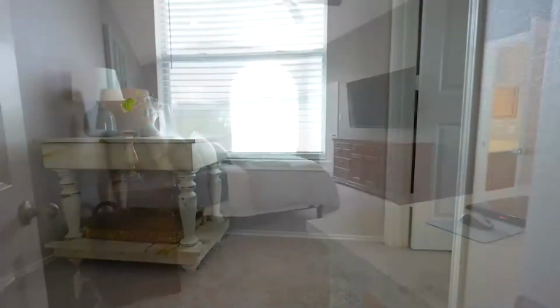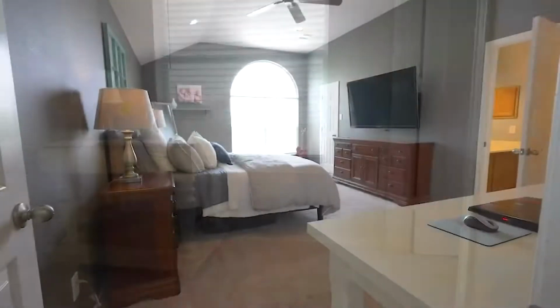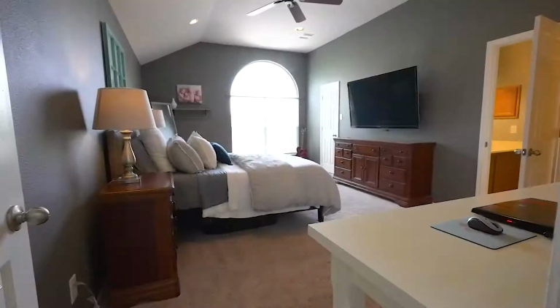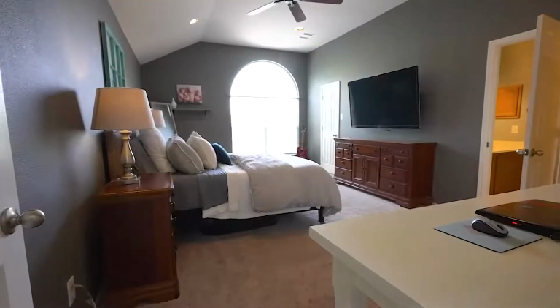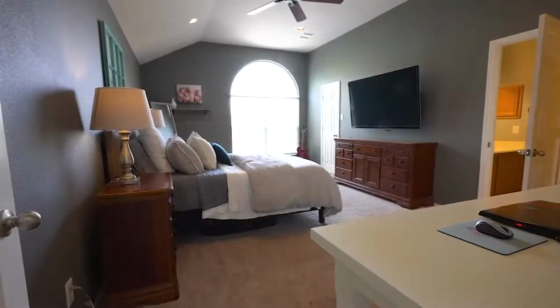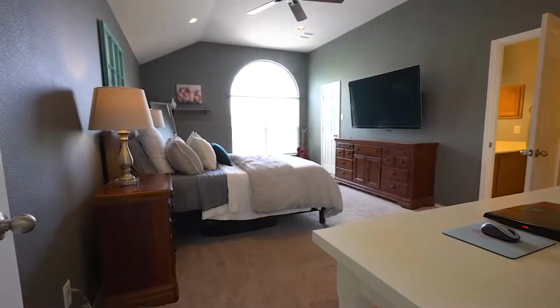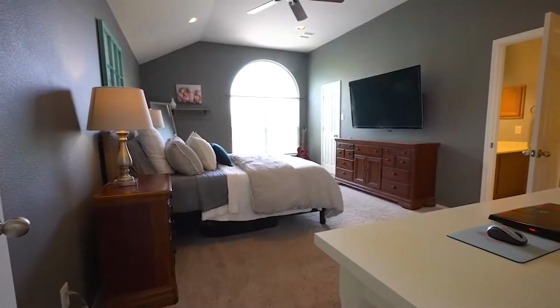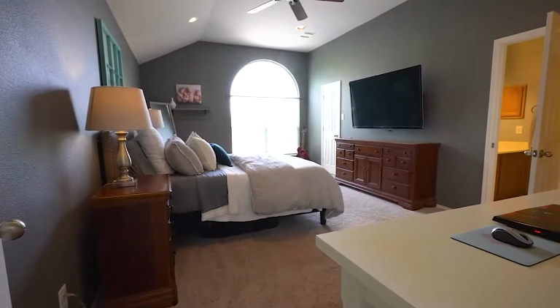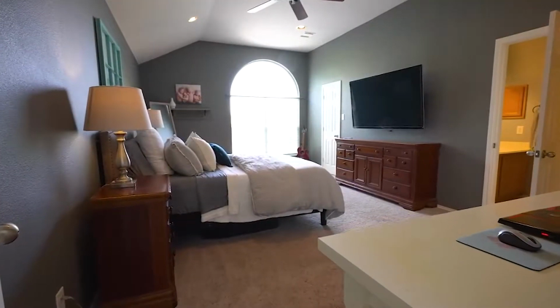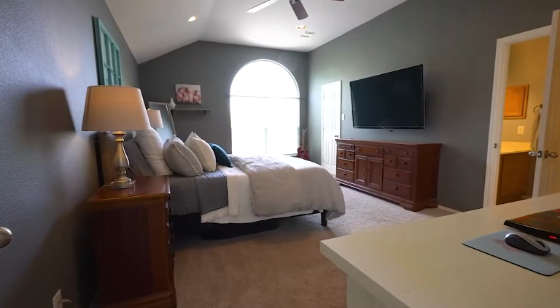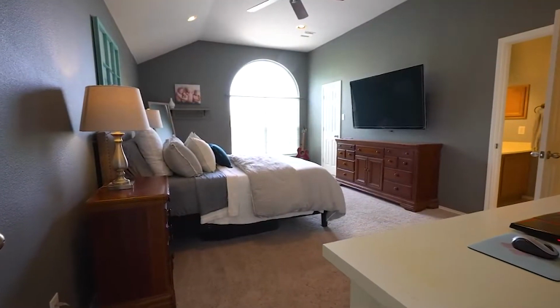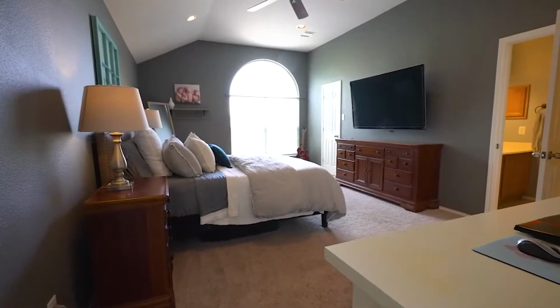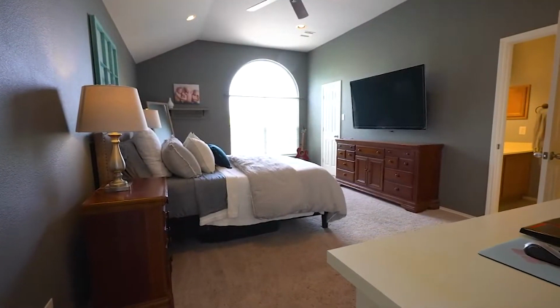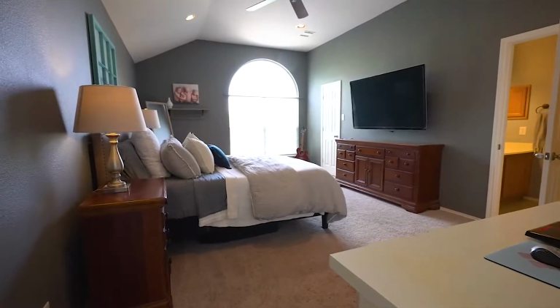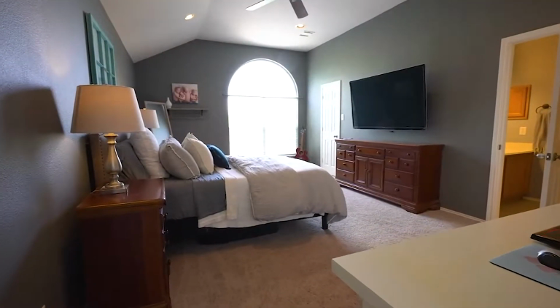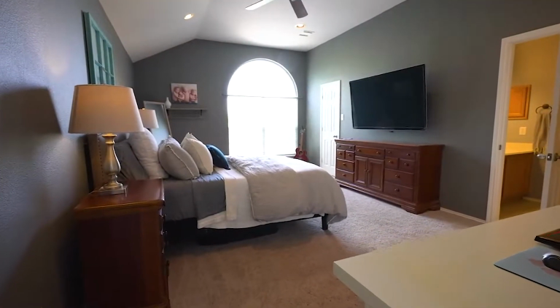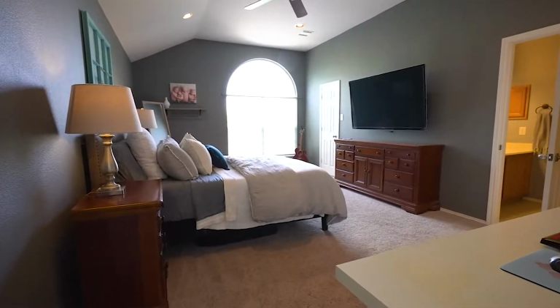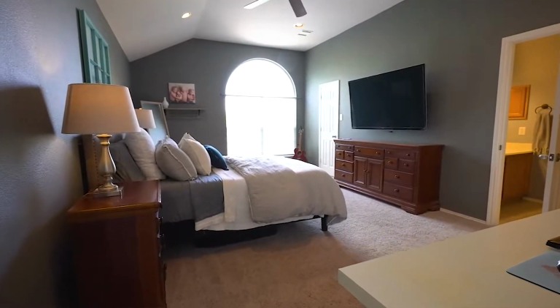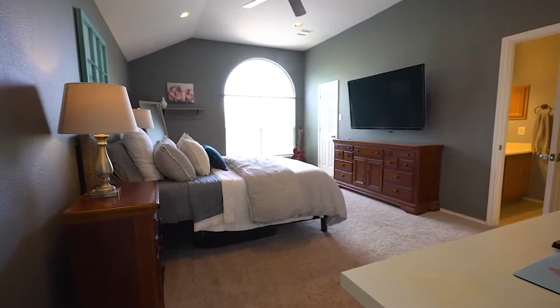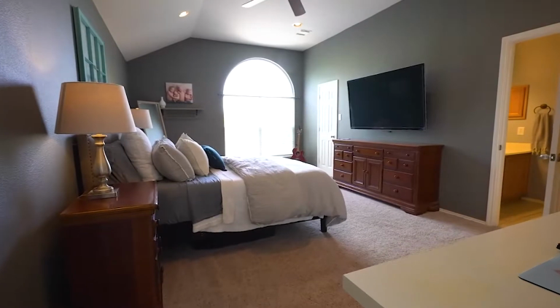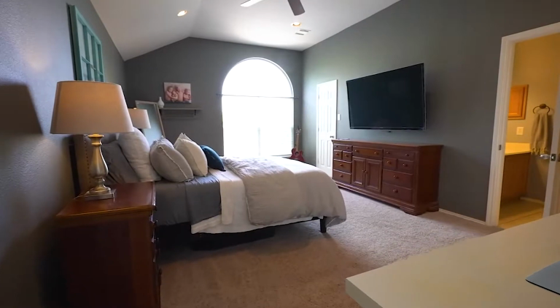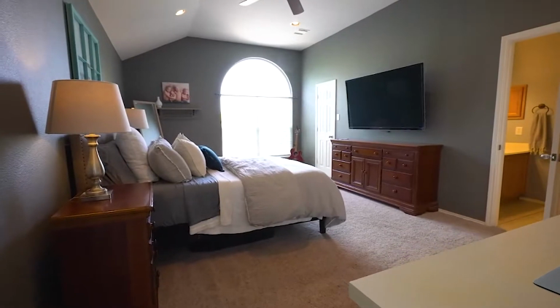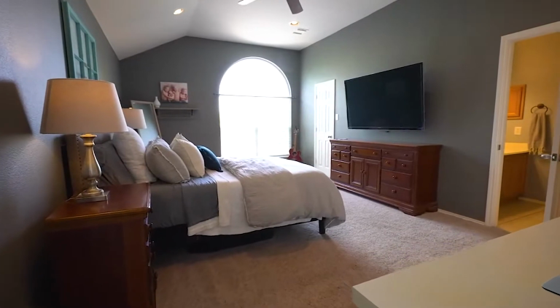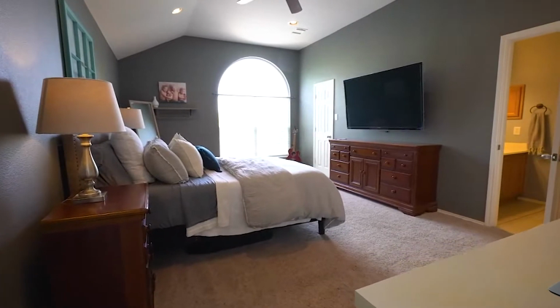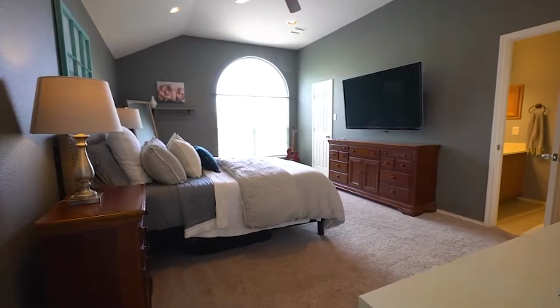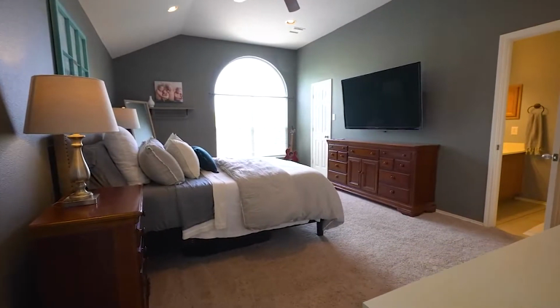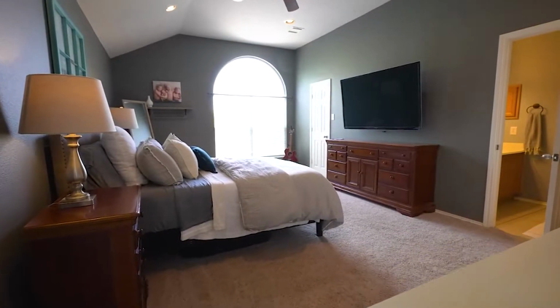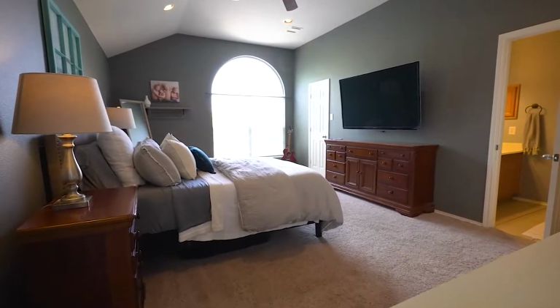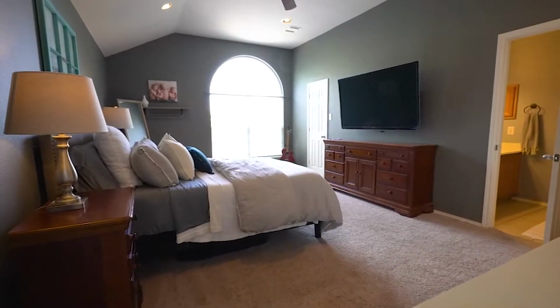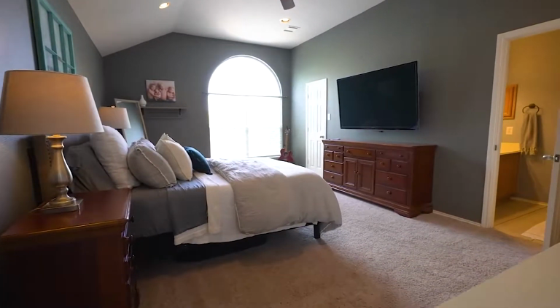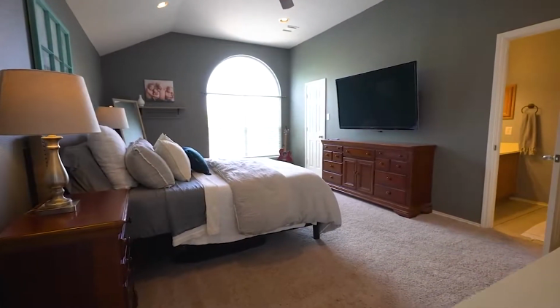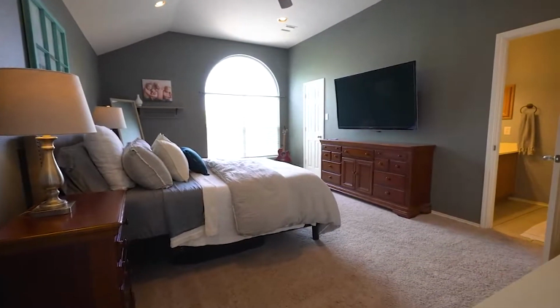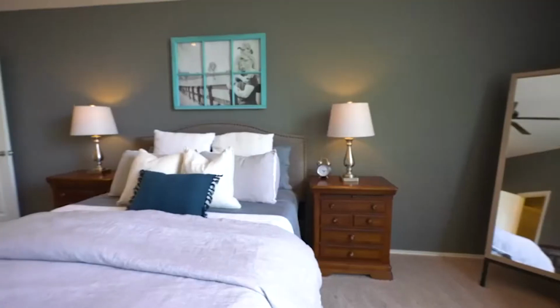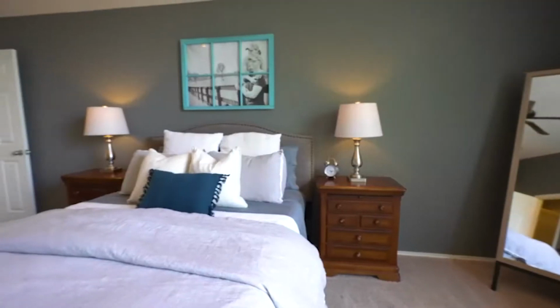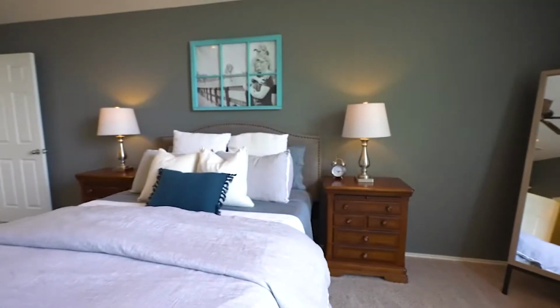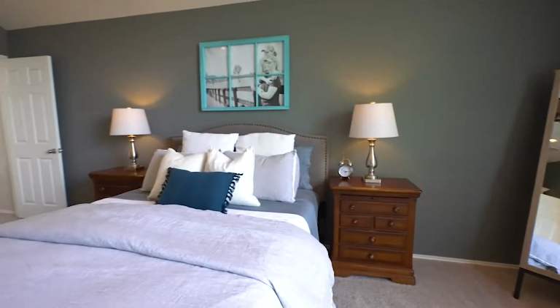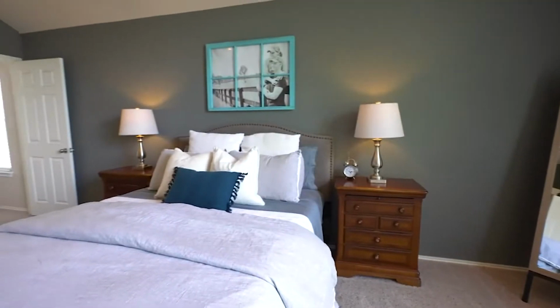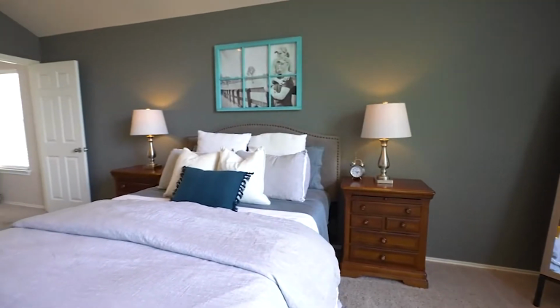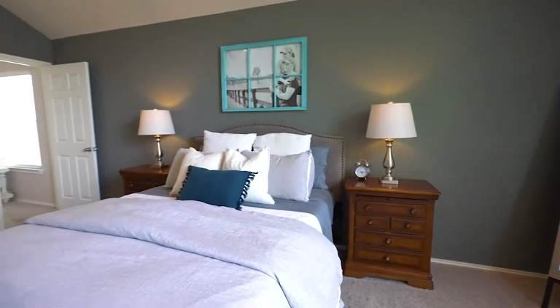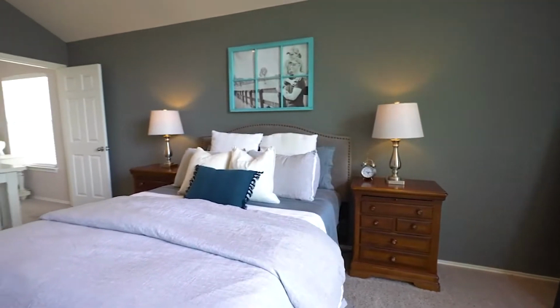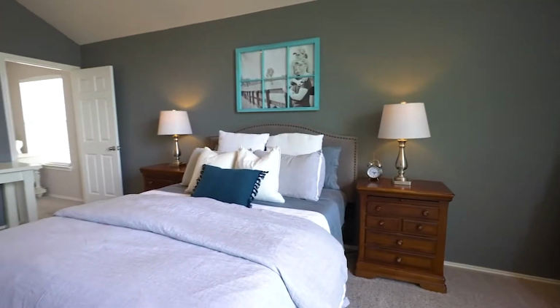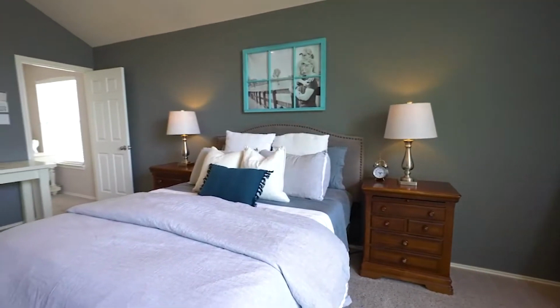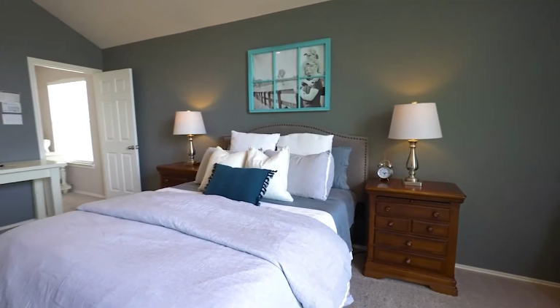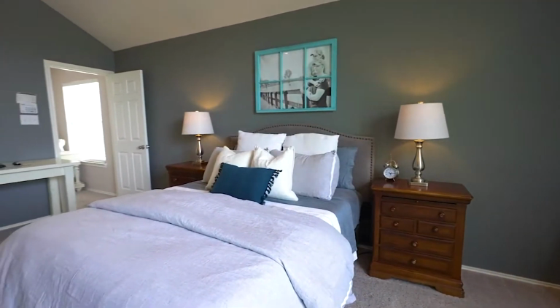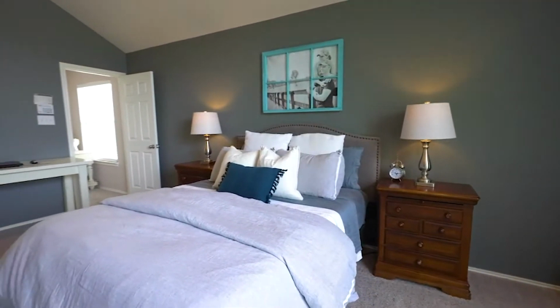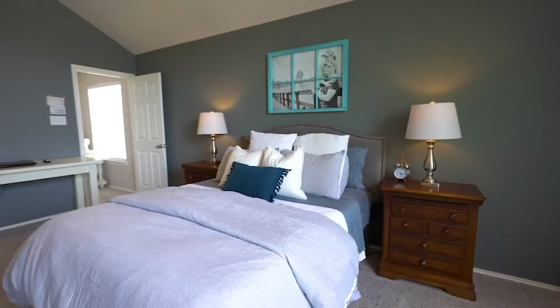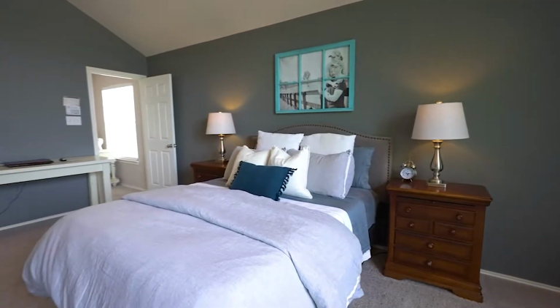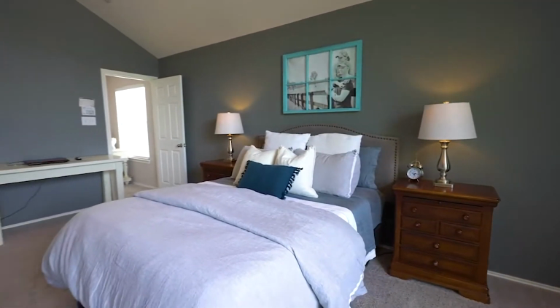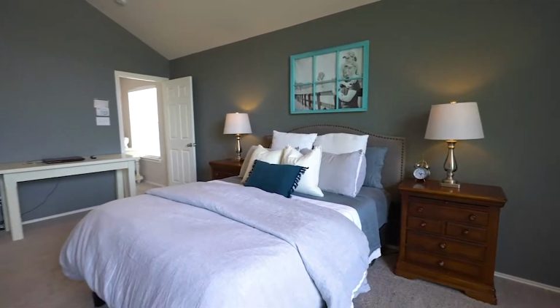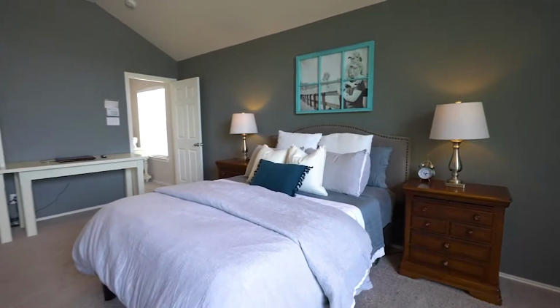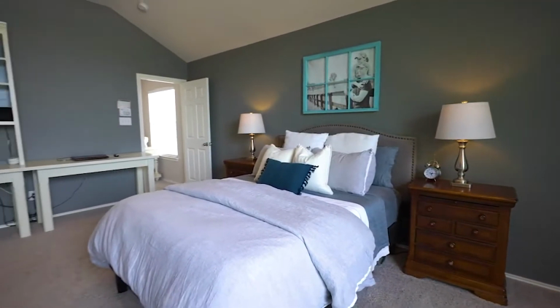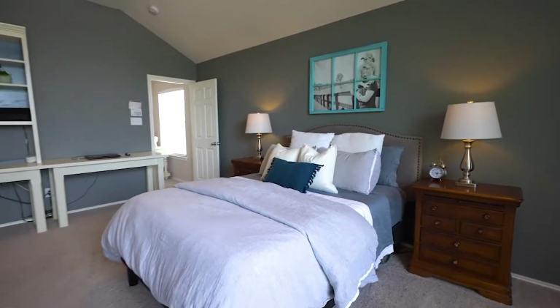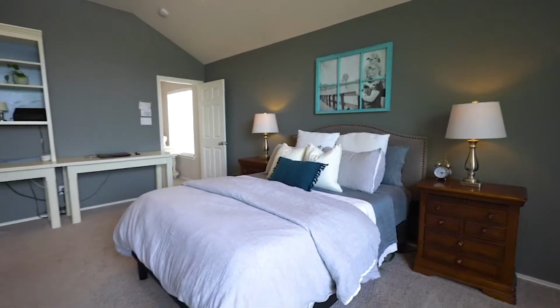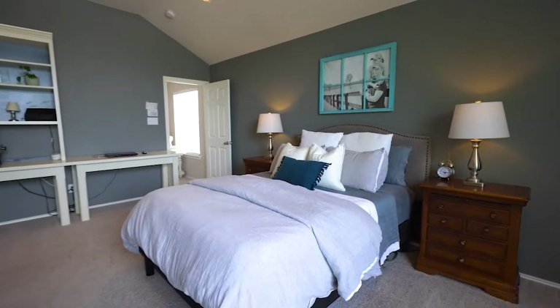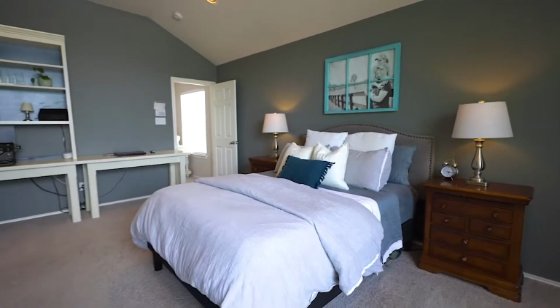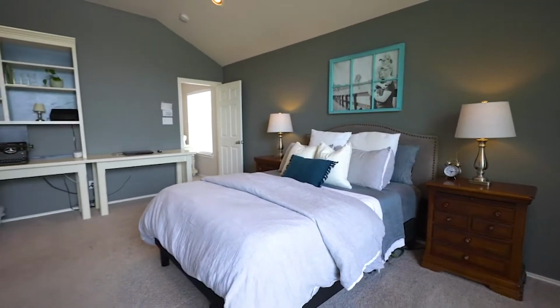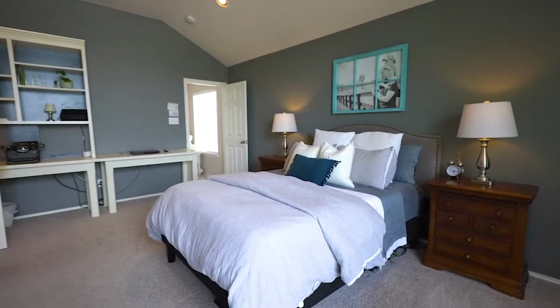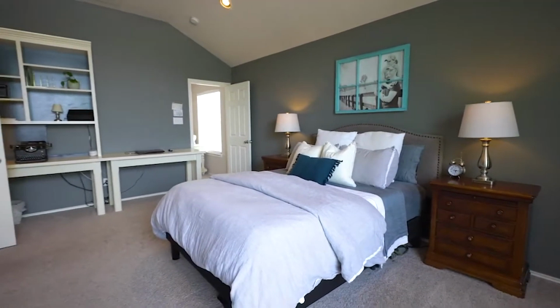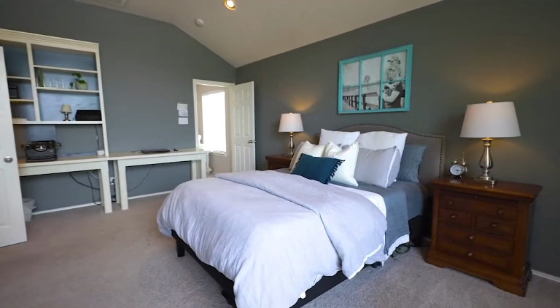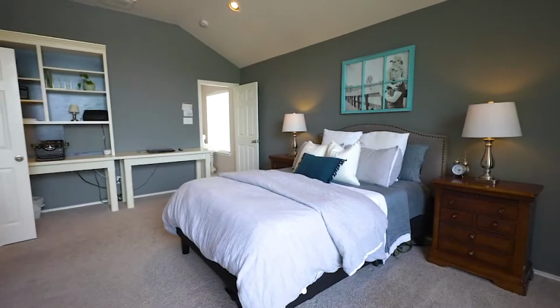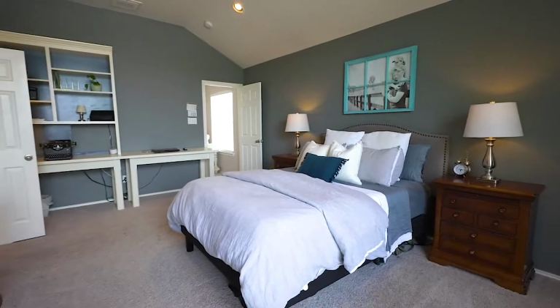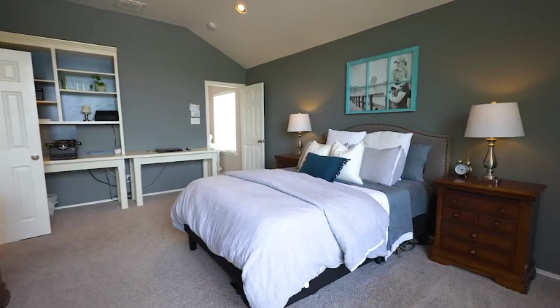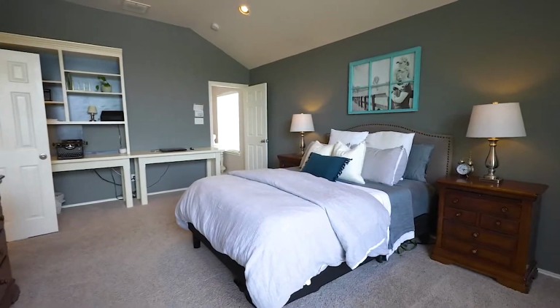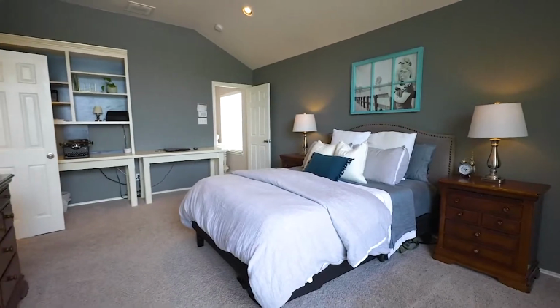Upstairs you will find the owner's suite with a full bath including a separate tub and shower, spacious walk-in closet, vaulted ceilings, and beautiful arched windows.